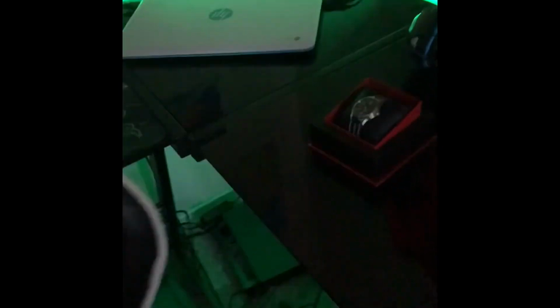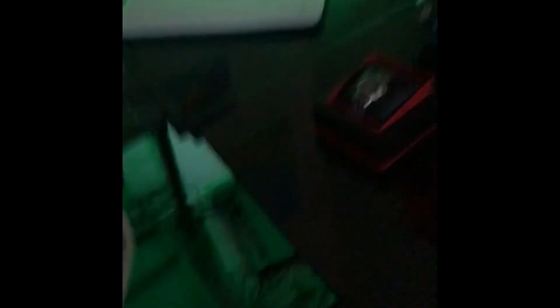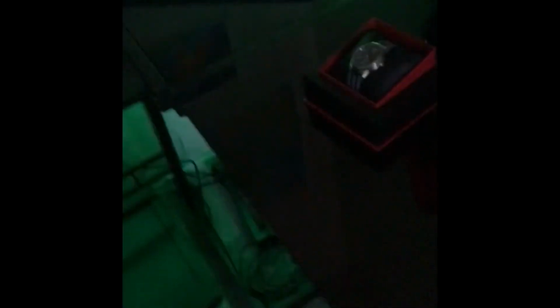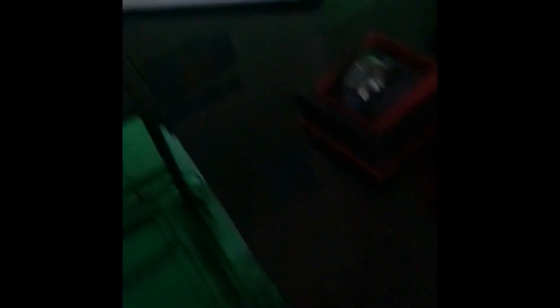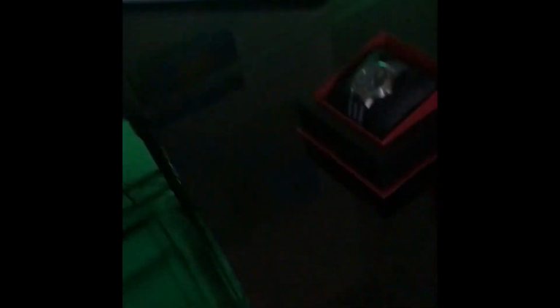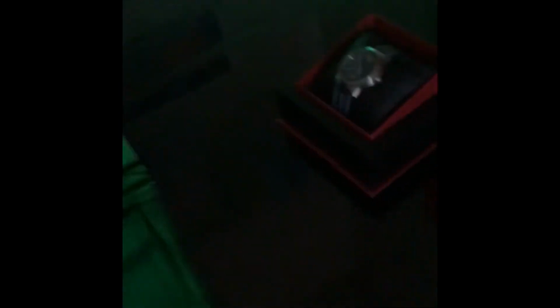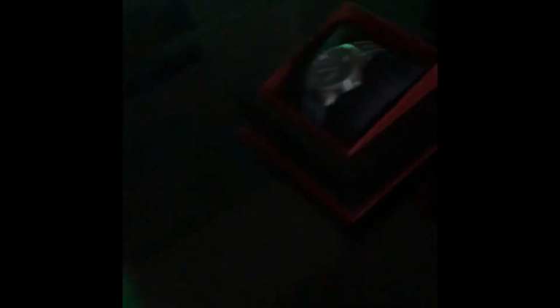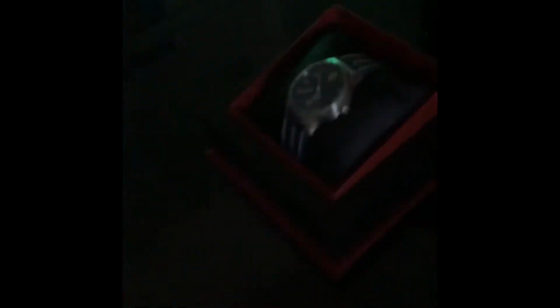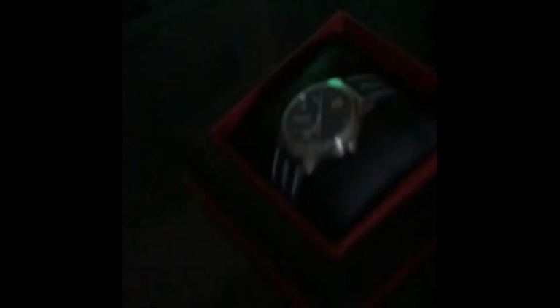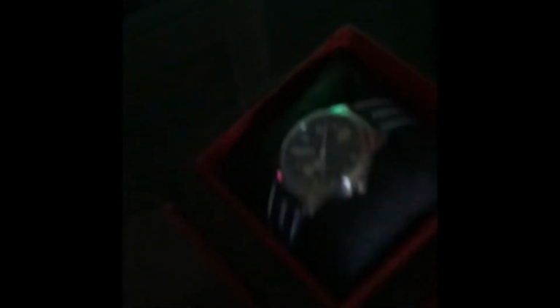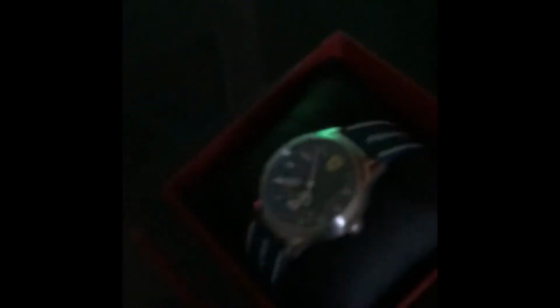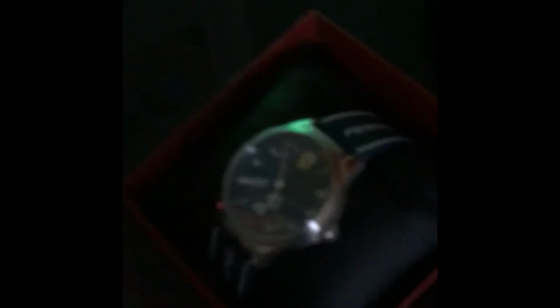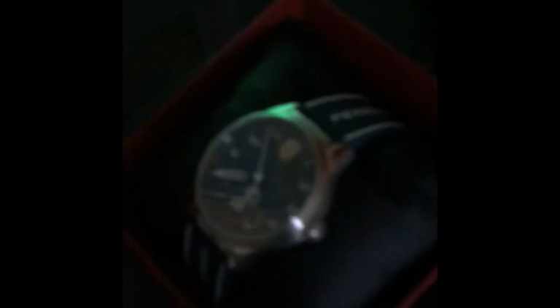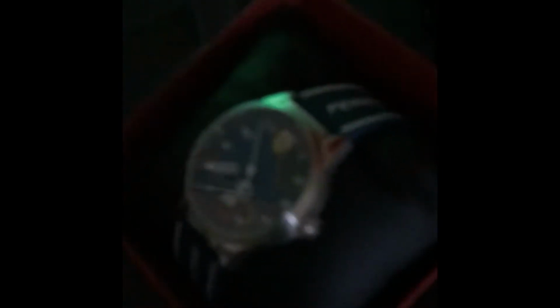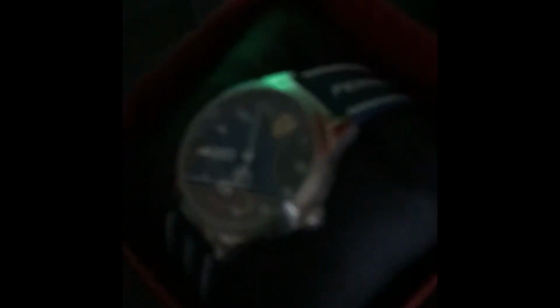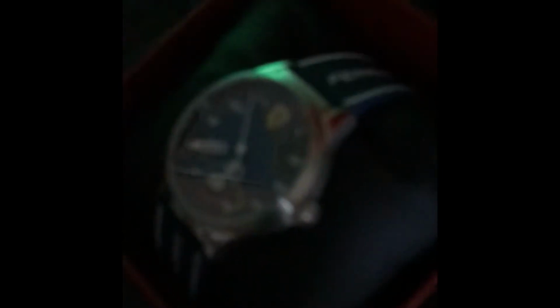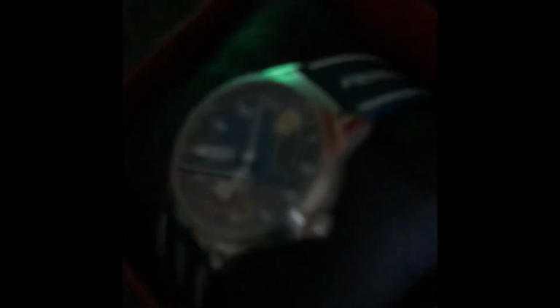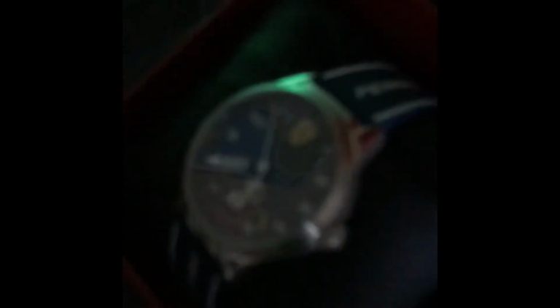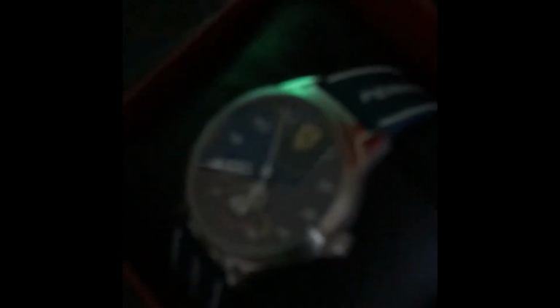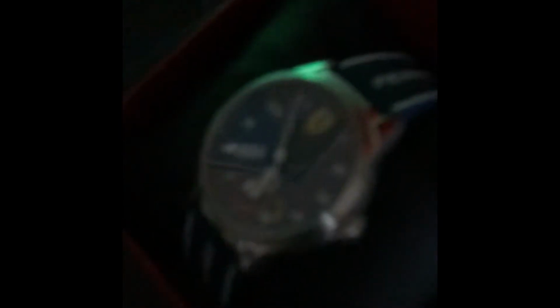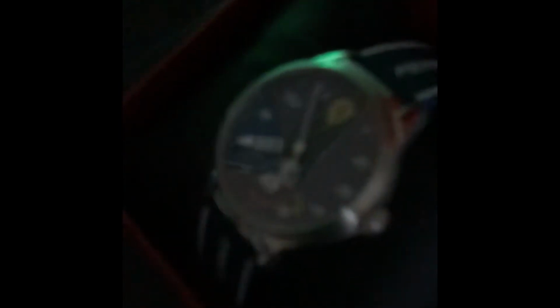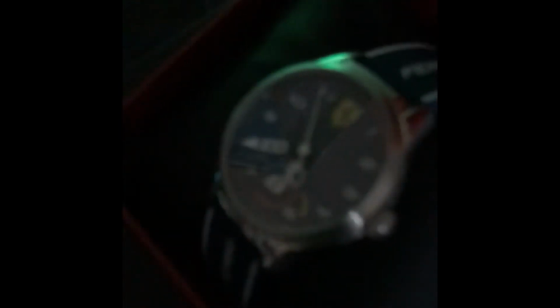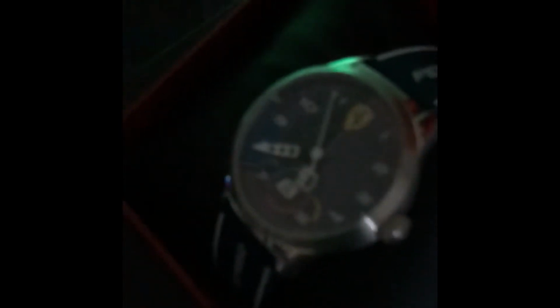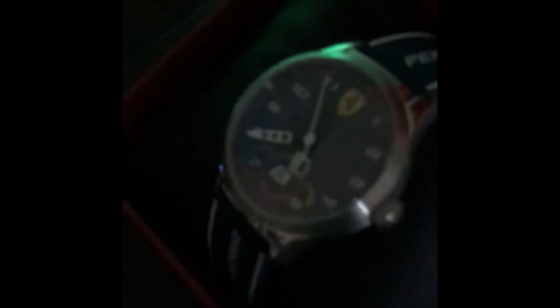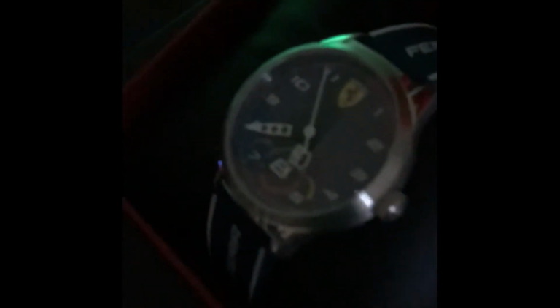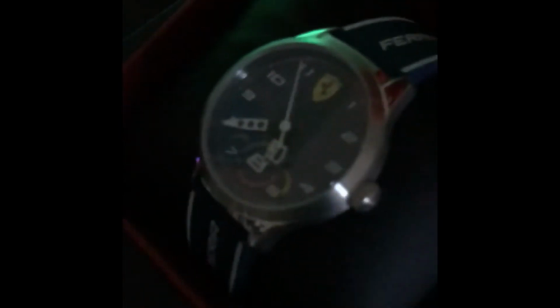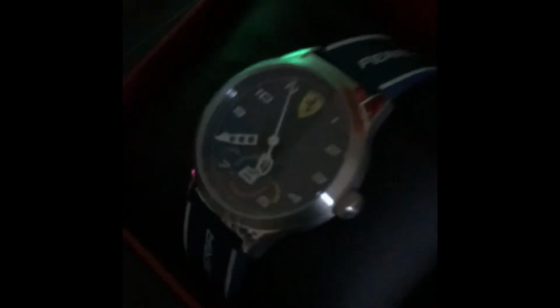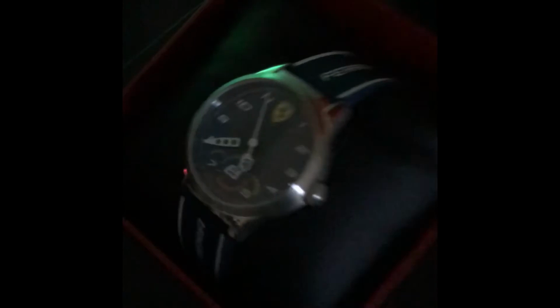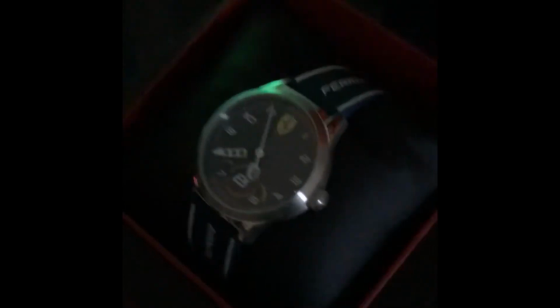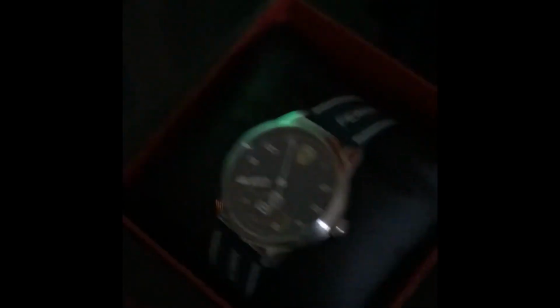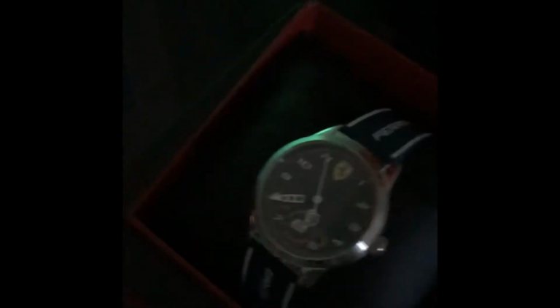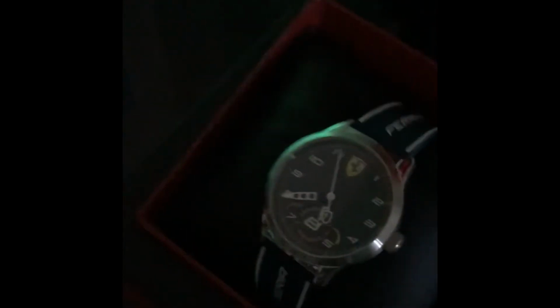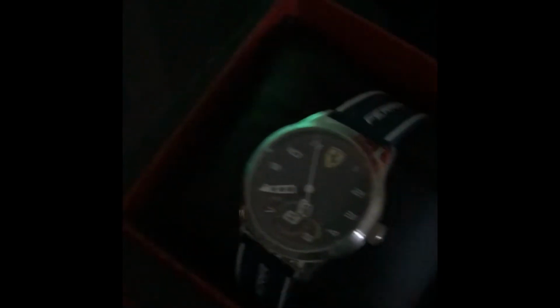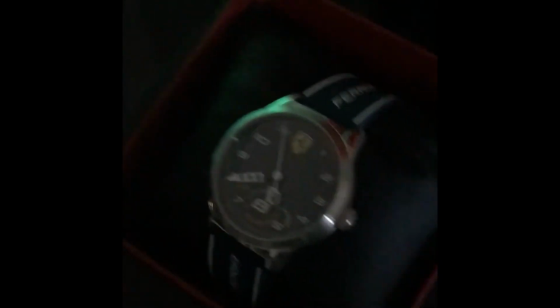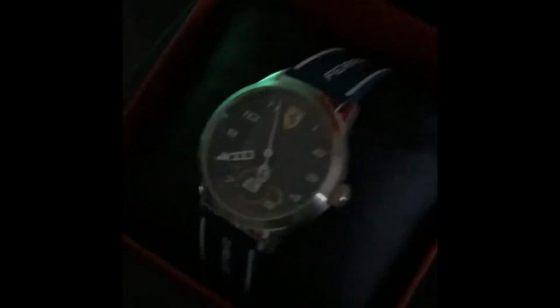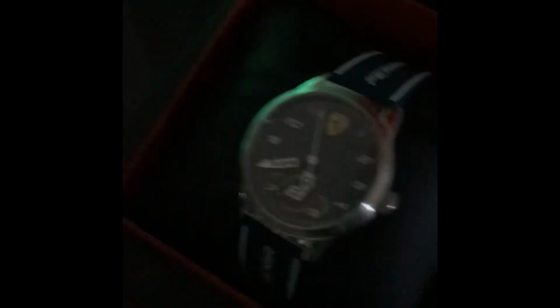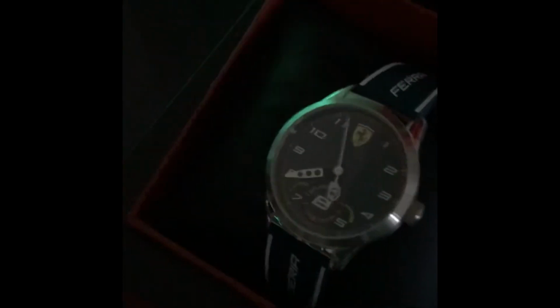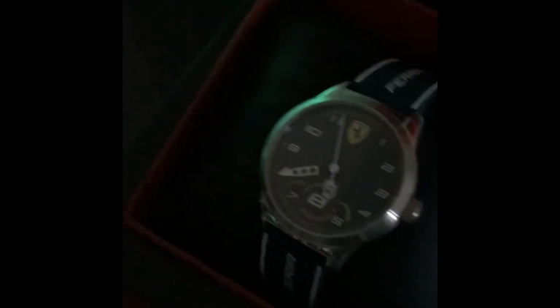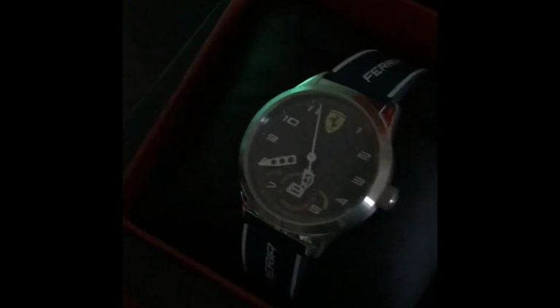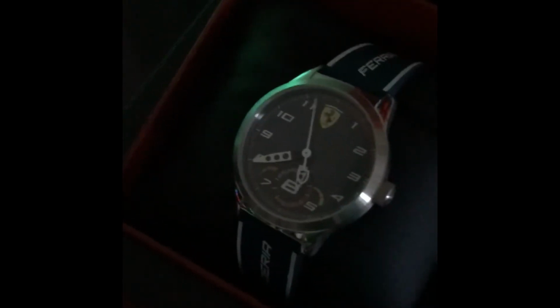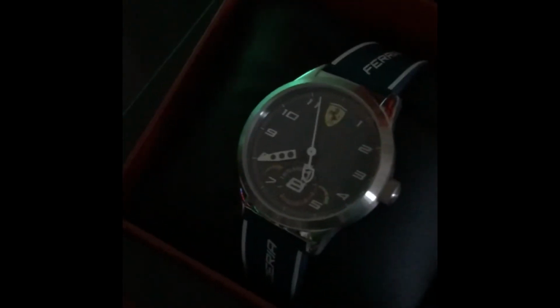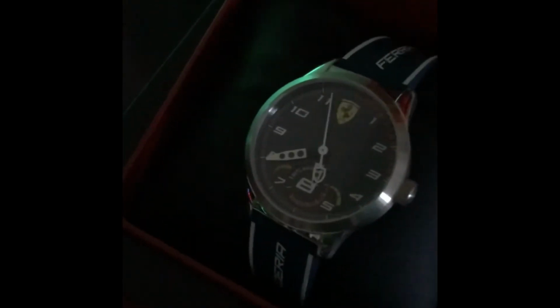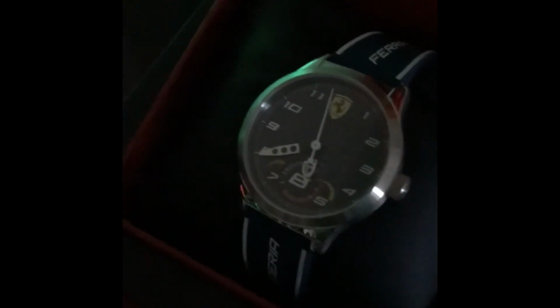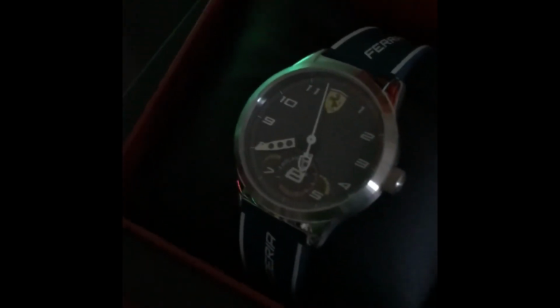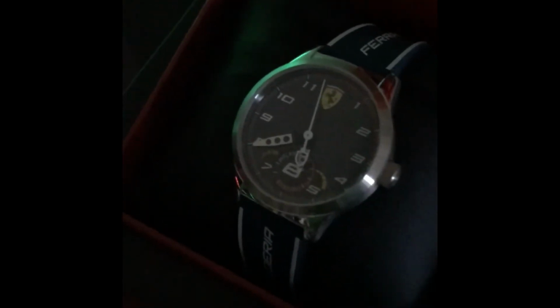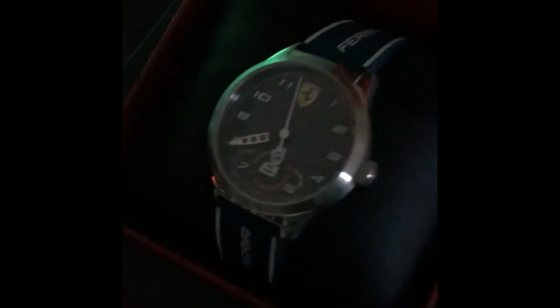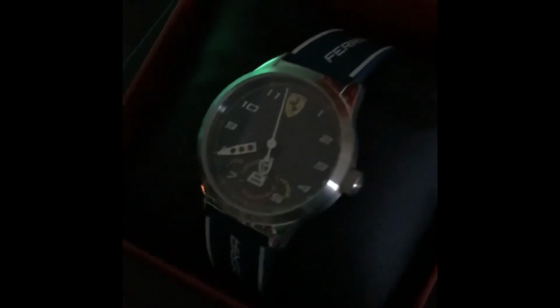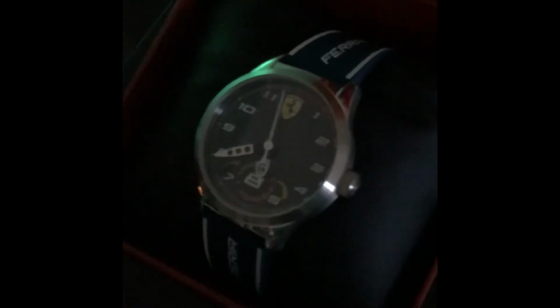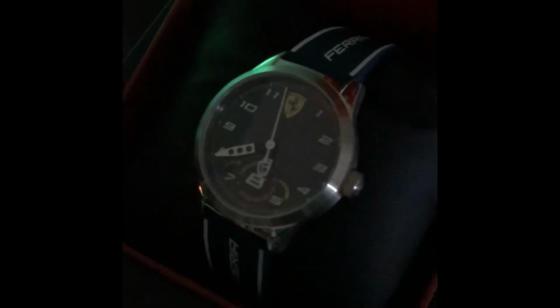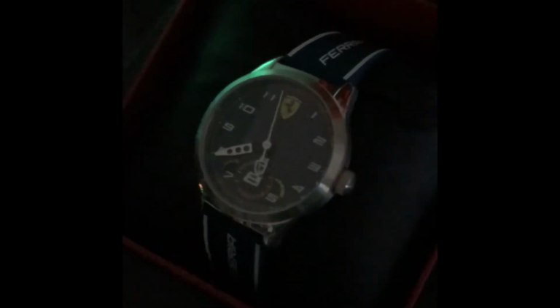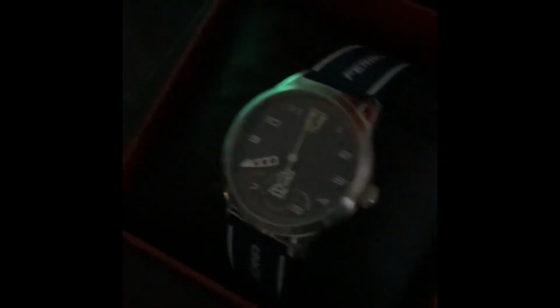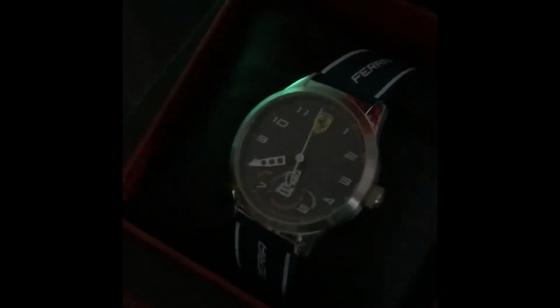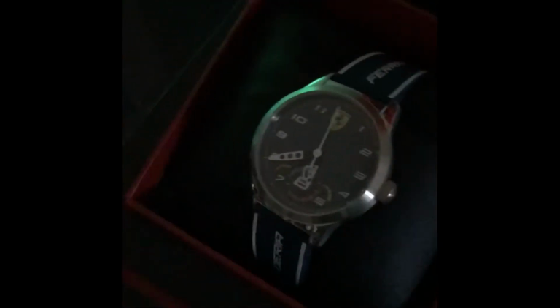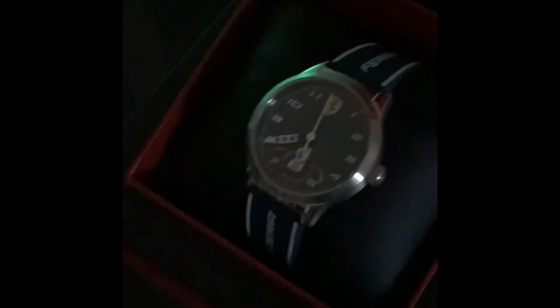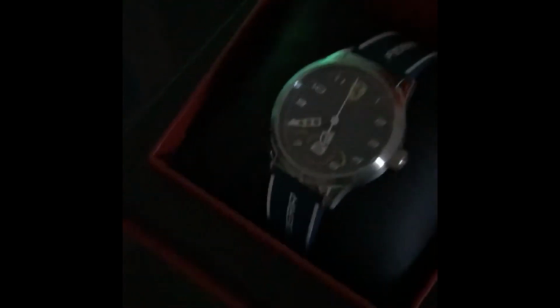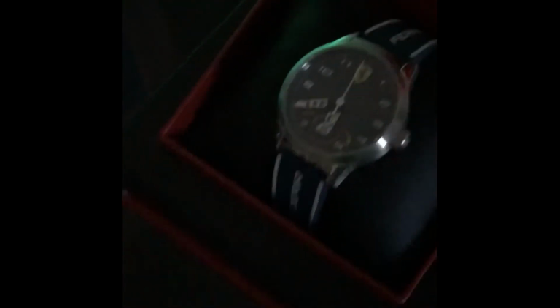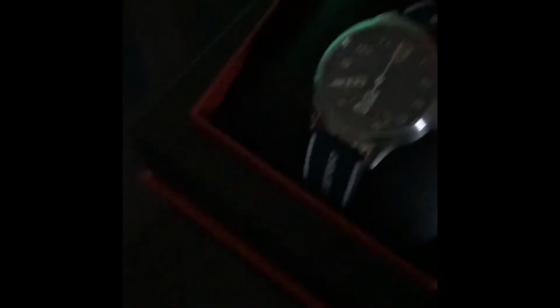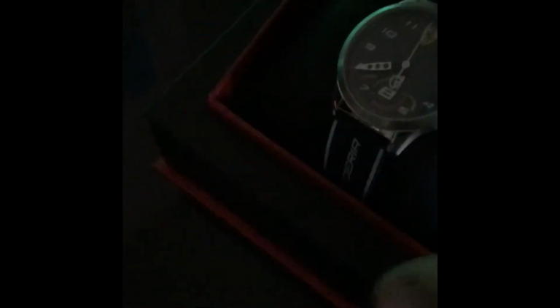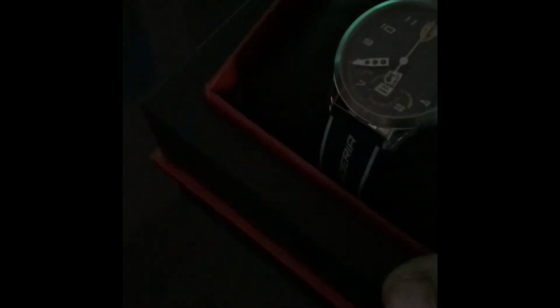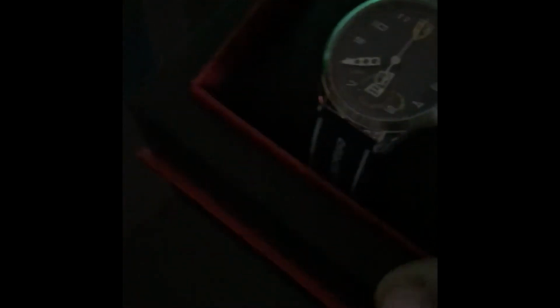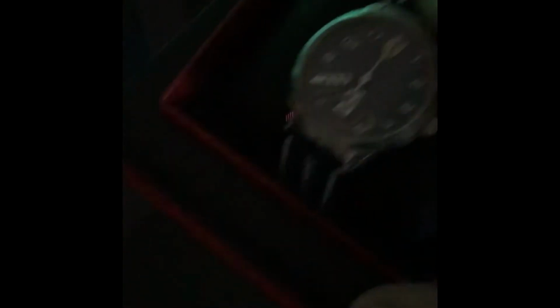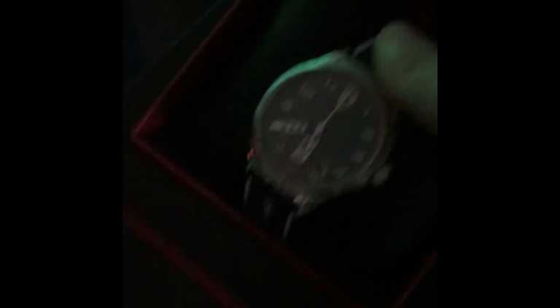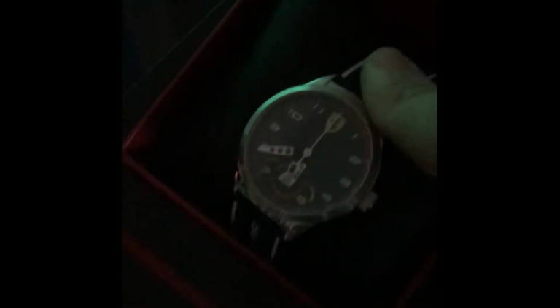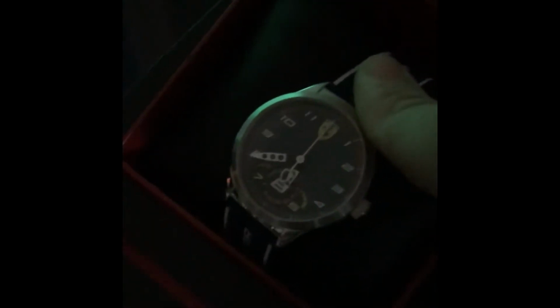I also got this watch that my grandpa and grandma got me for a present. It's a pretty nice Ferrari watch. Pretty cool.